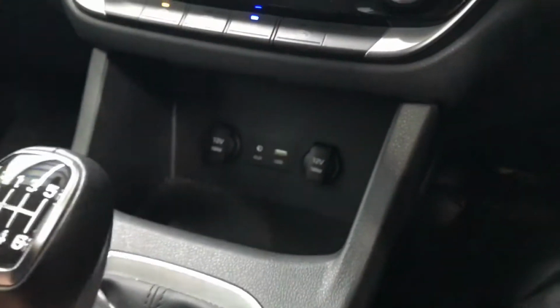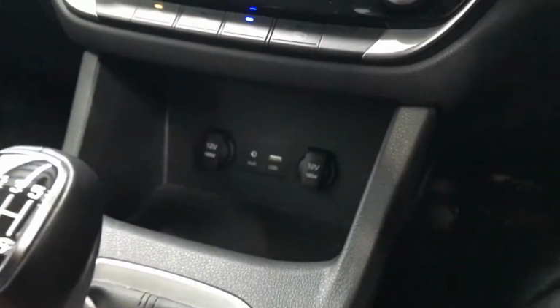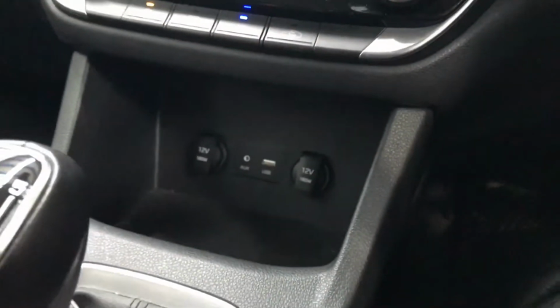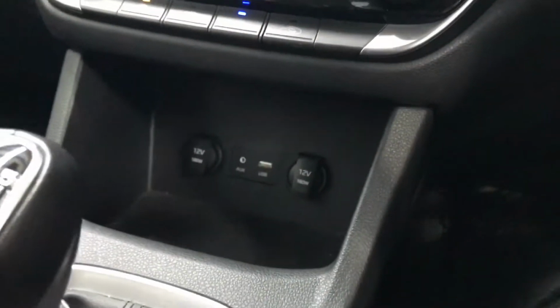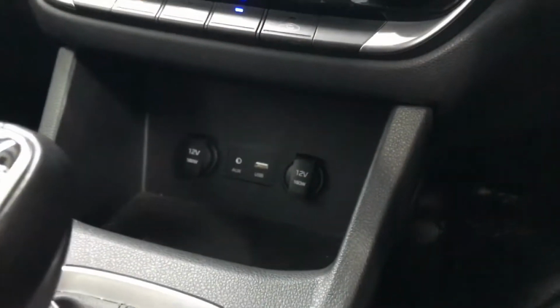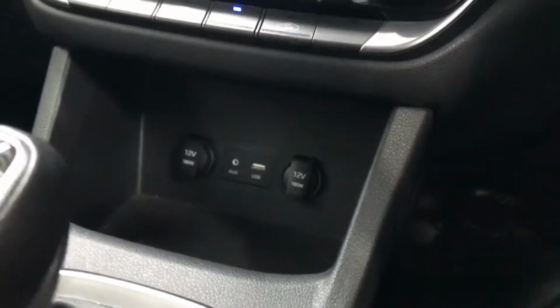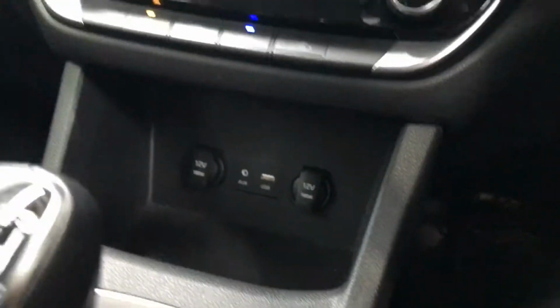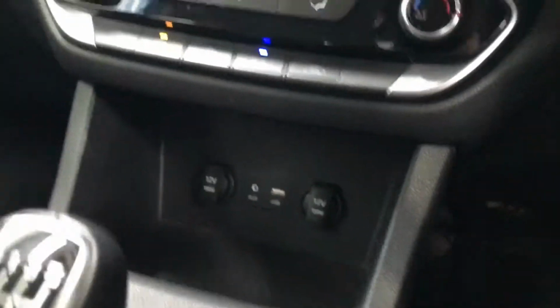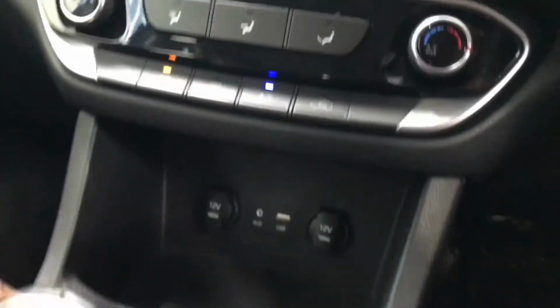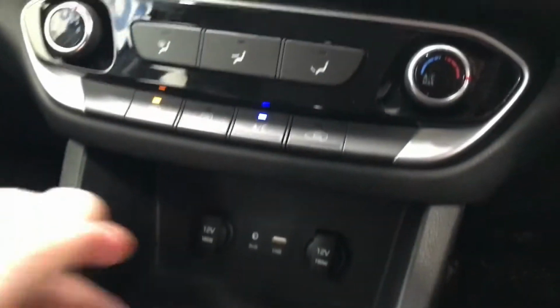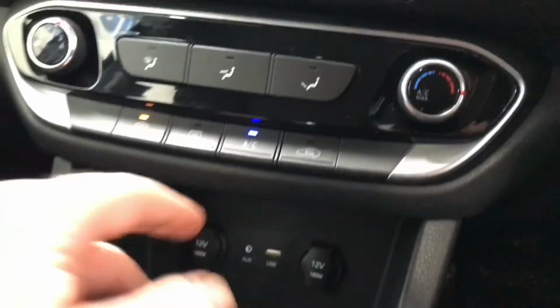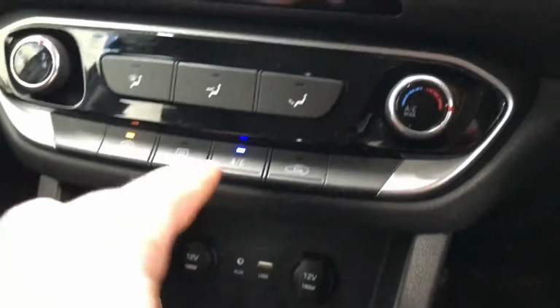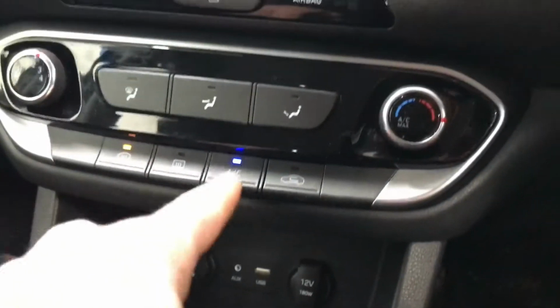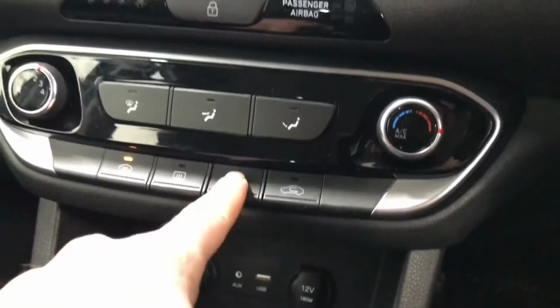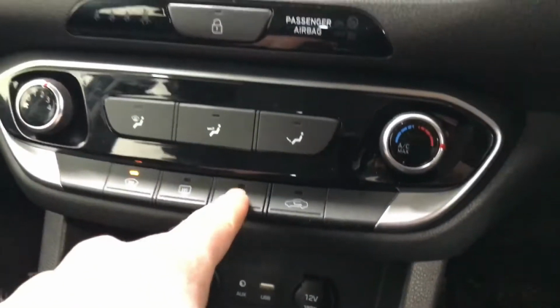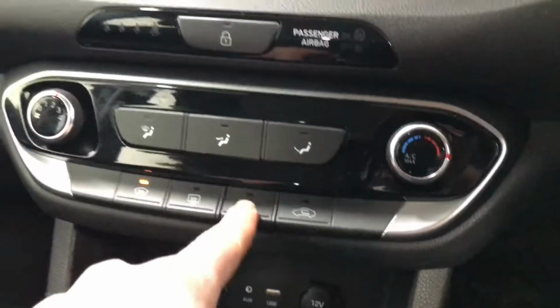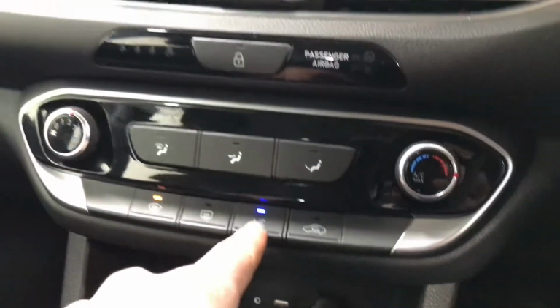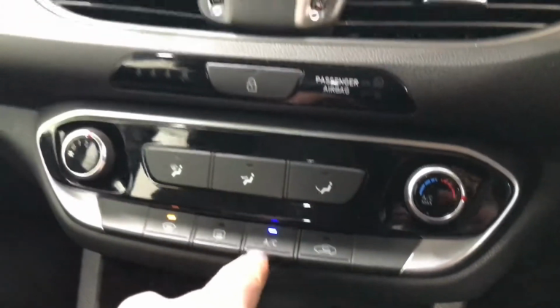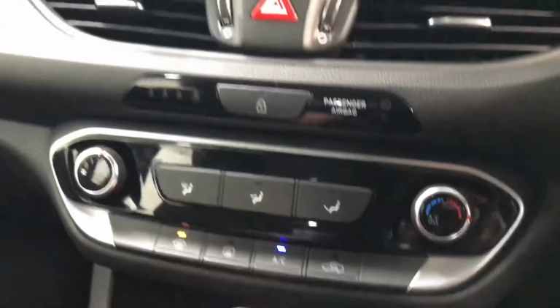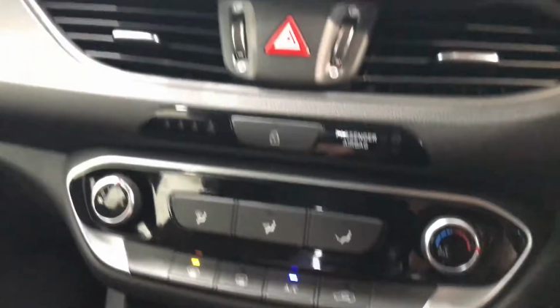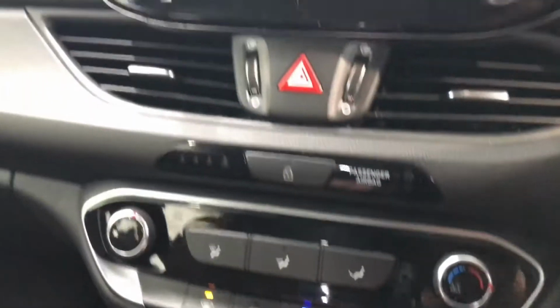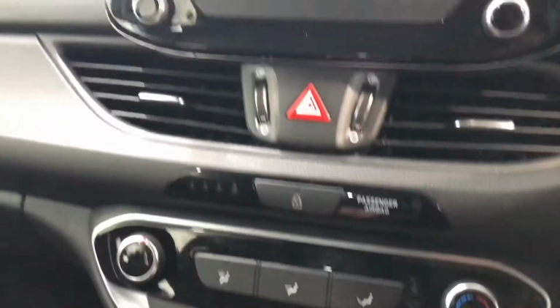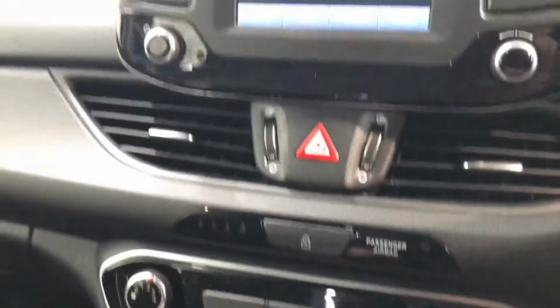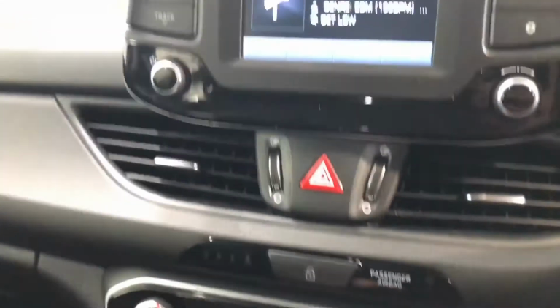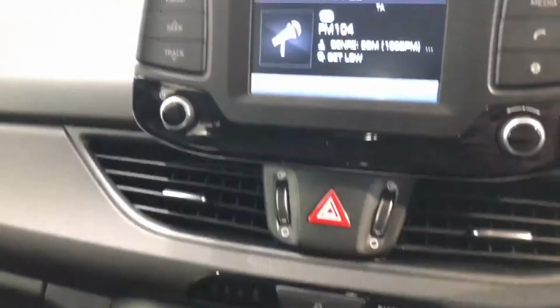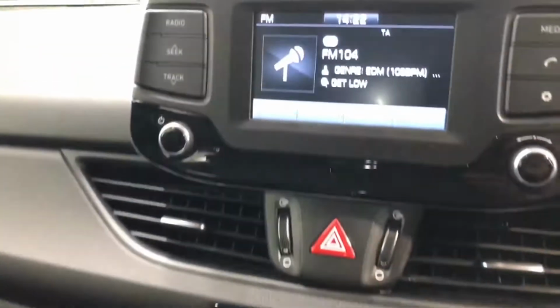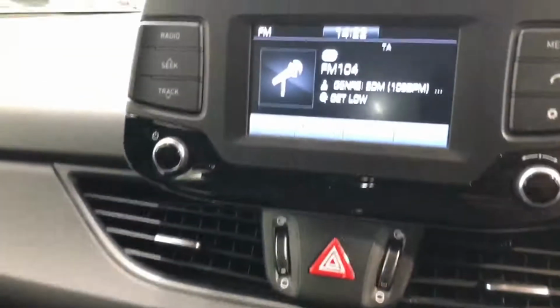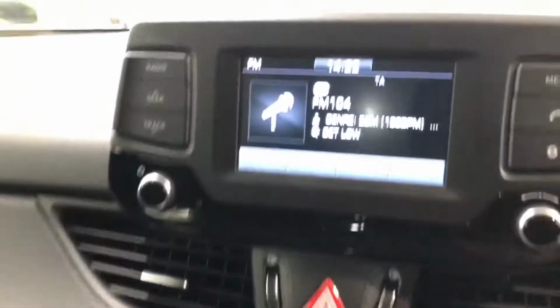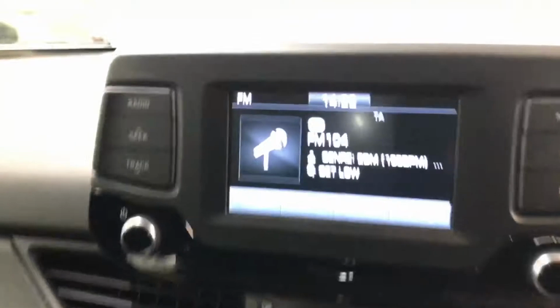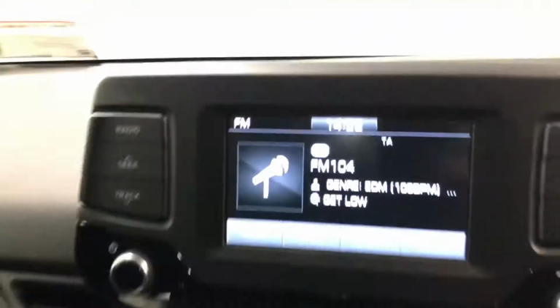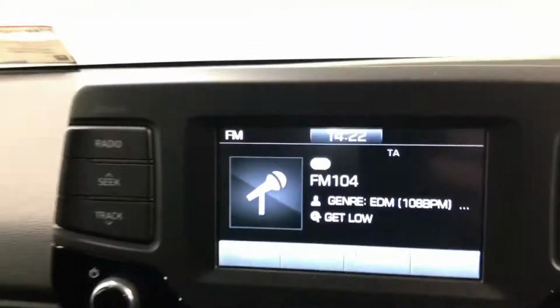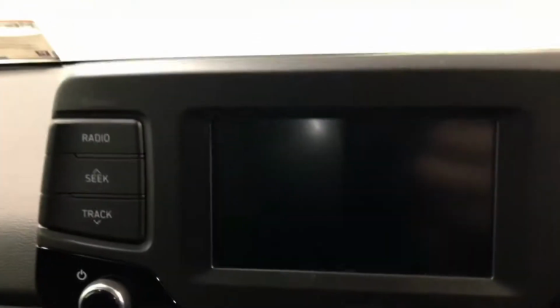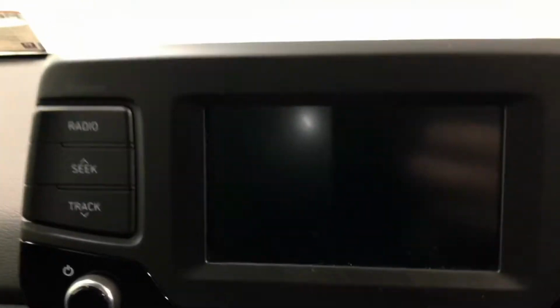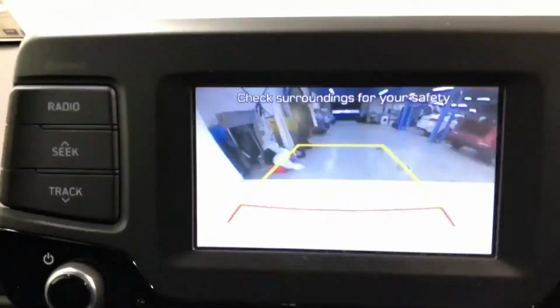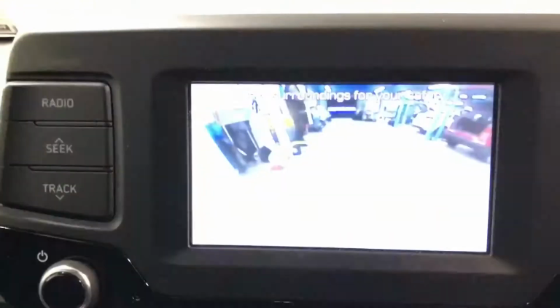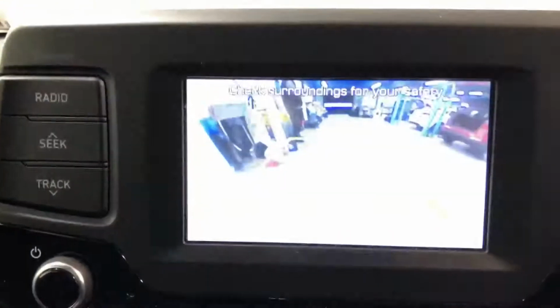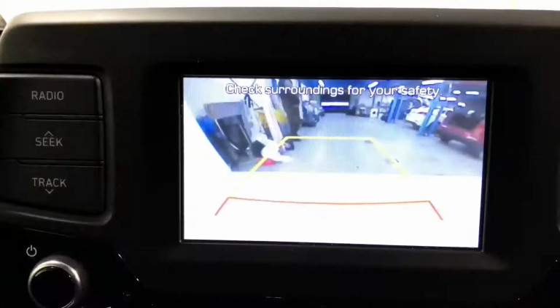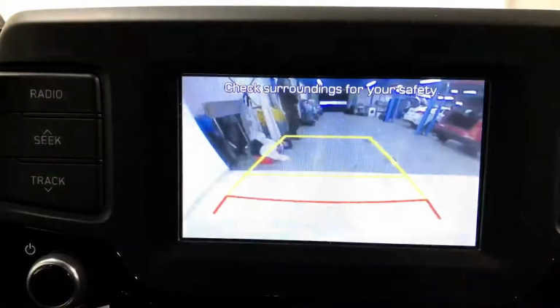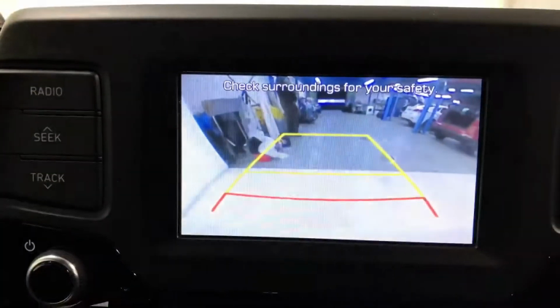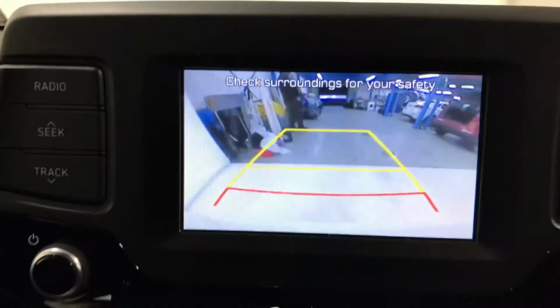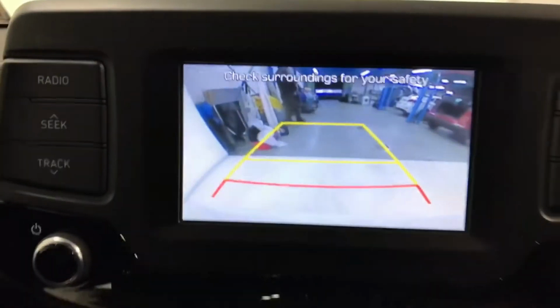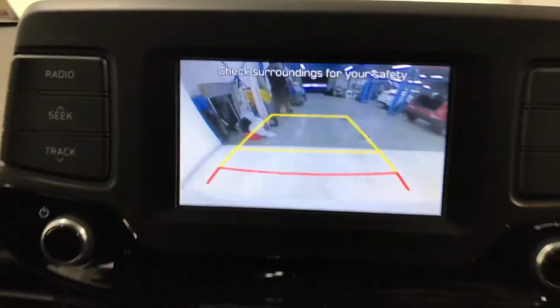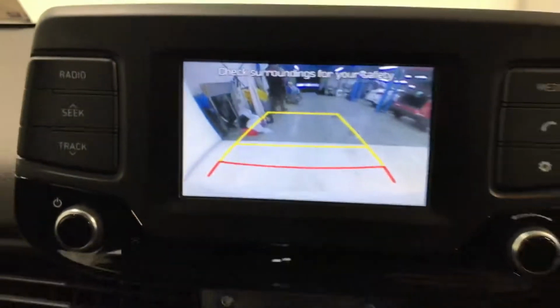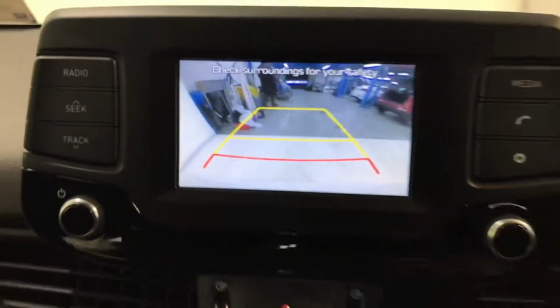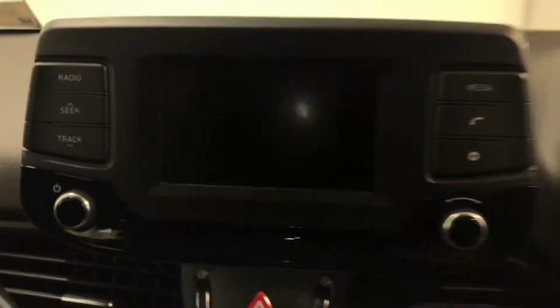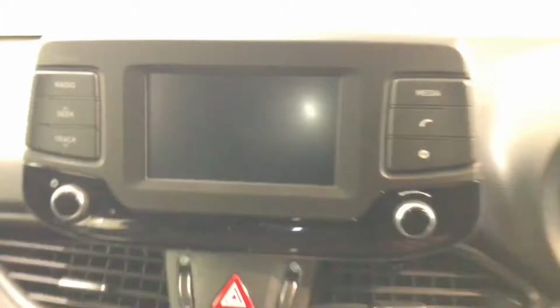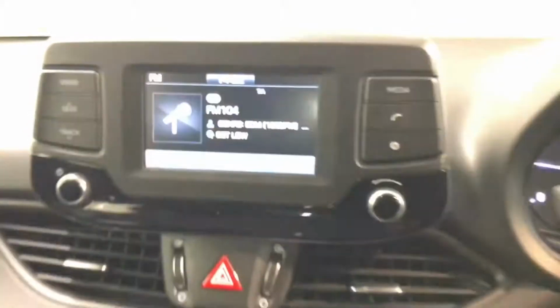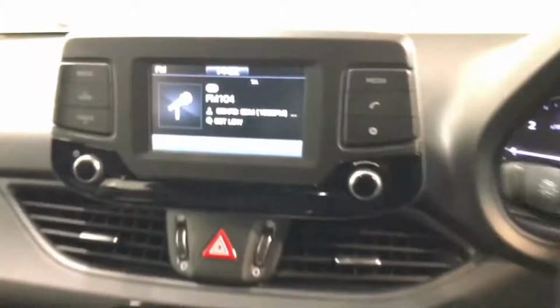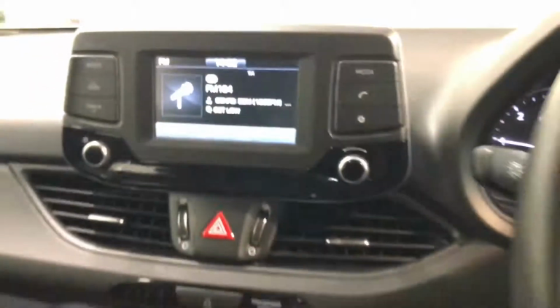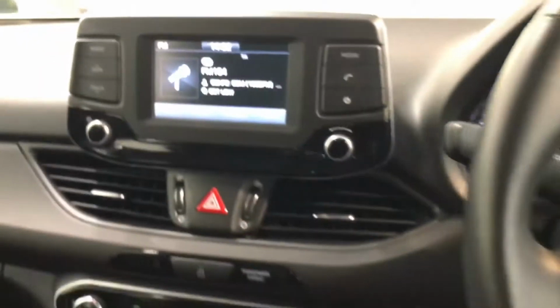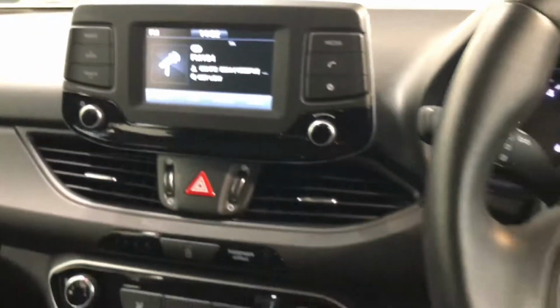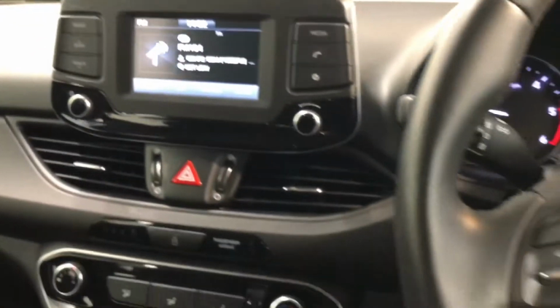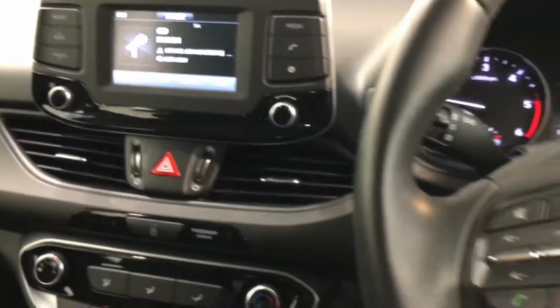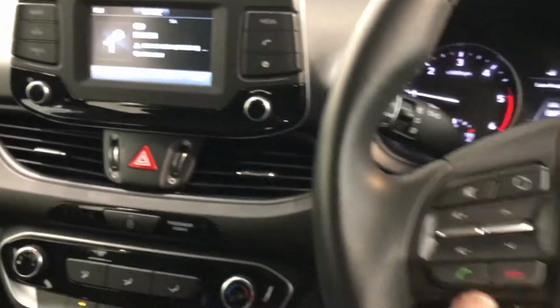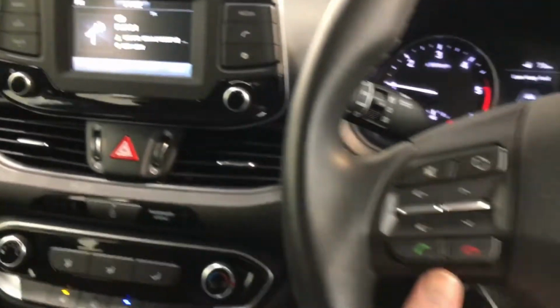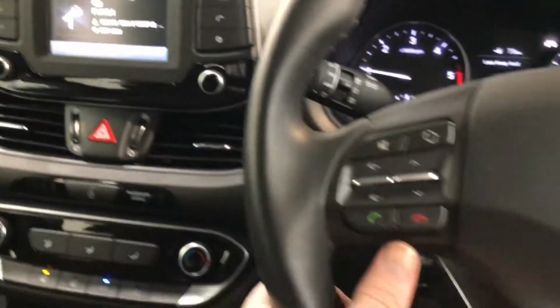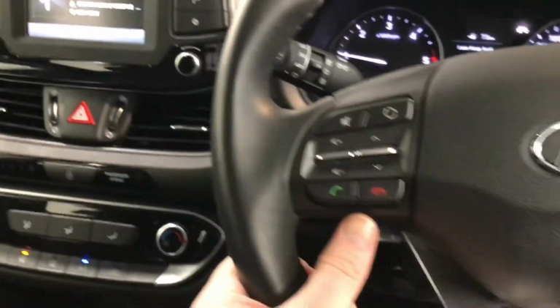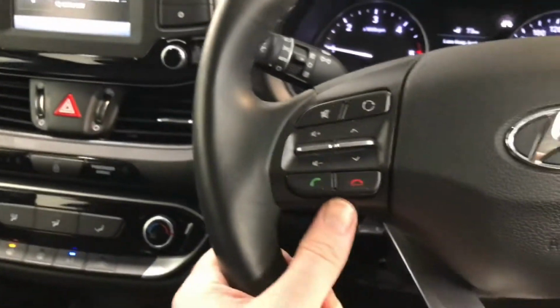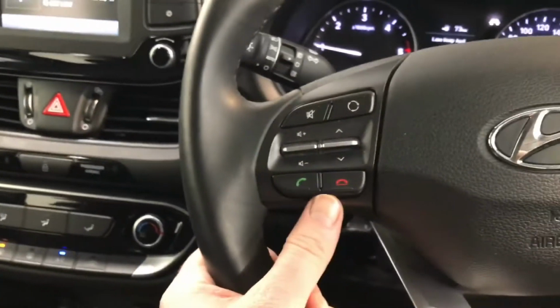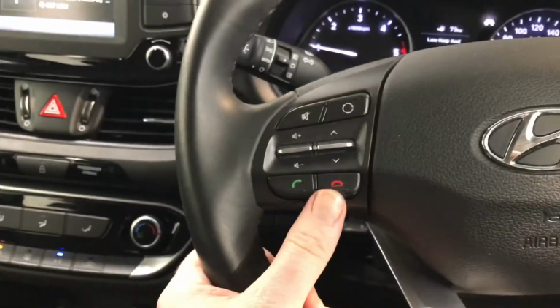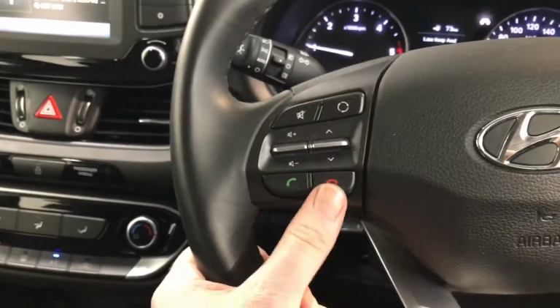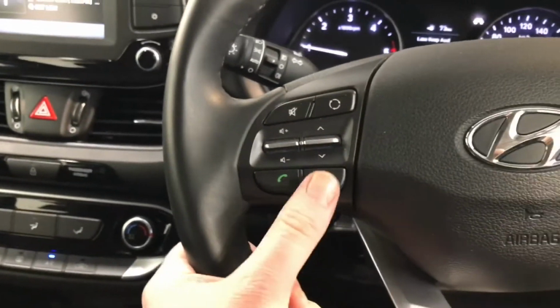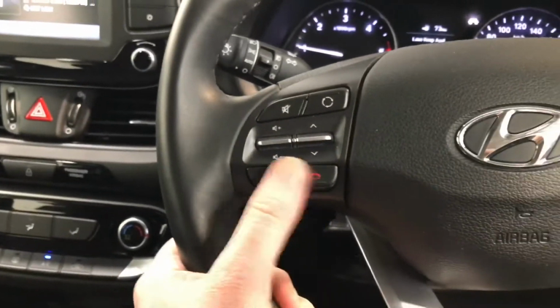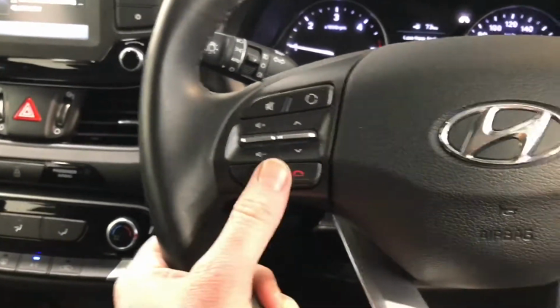It has a 6-speed gearbox, USB ports, aircon, and also a radio with a reverse parking camera.